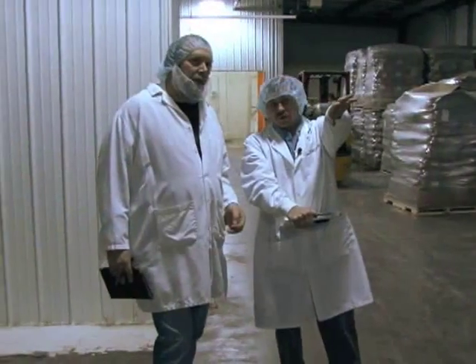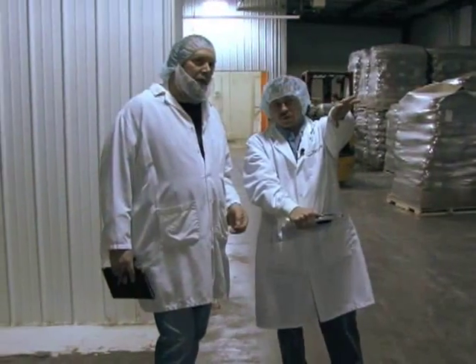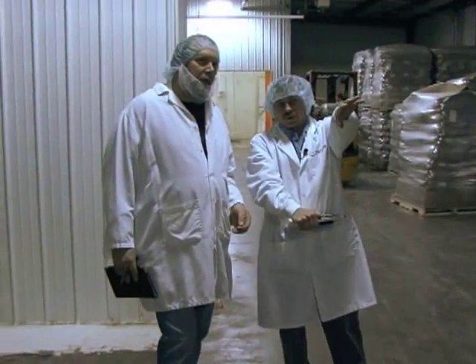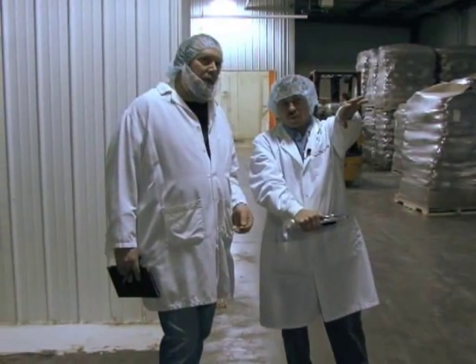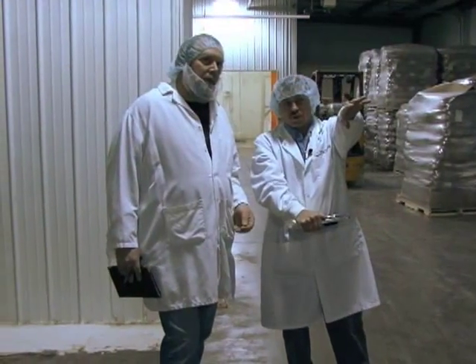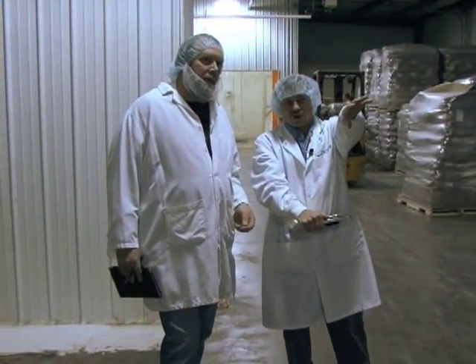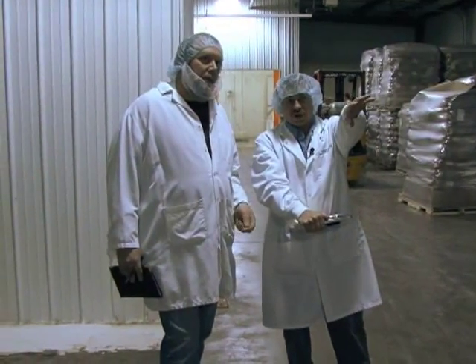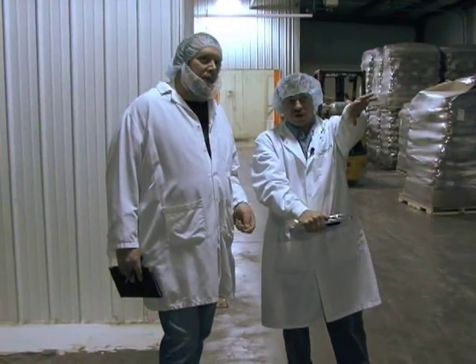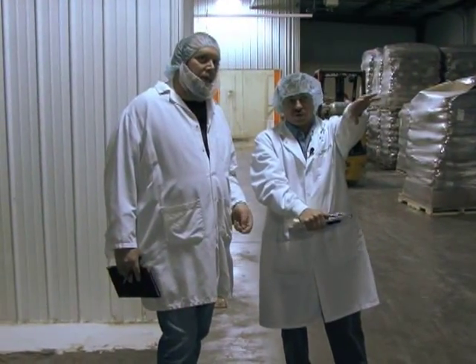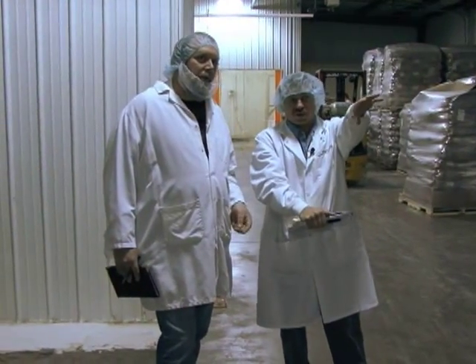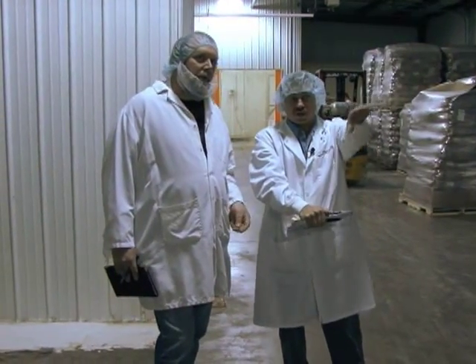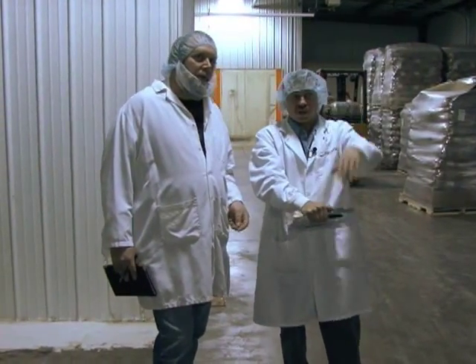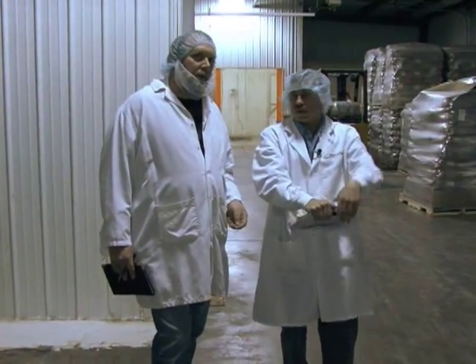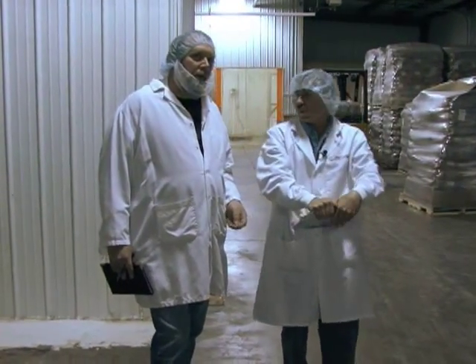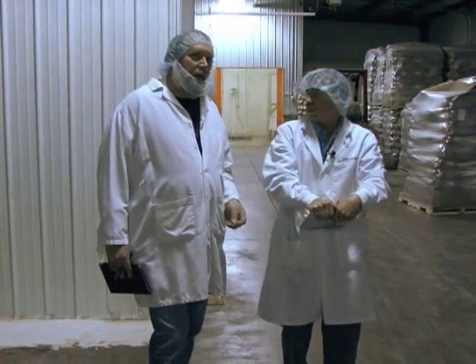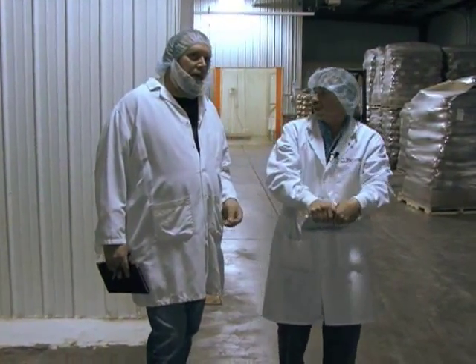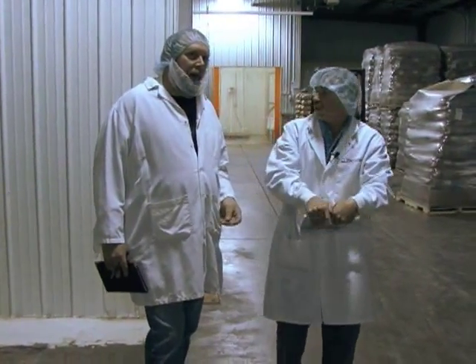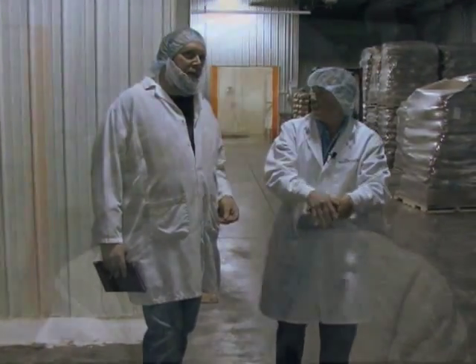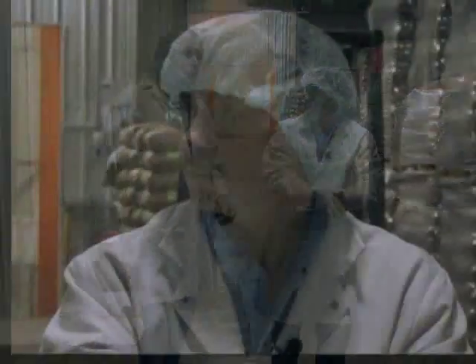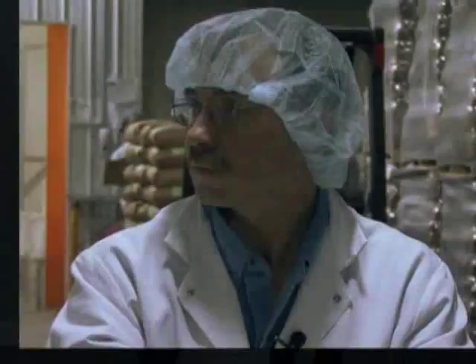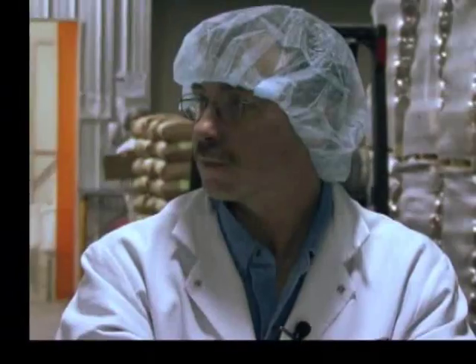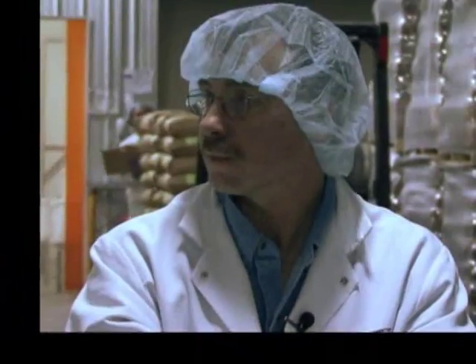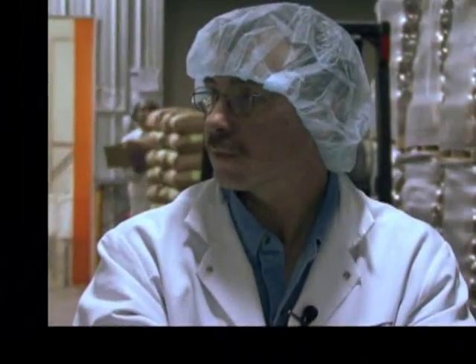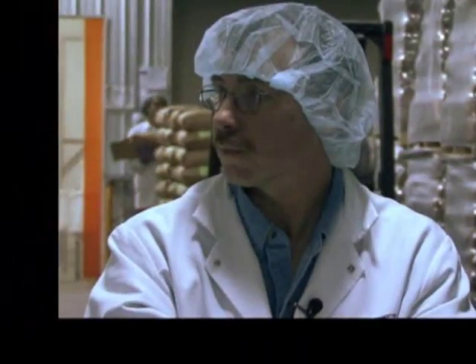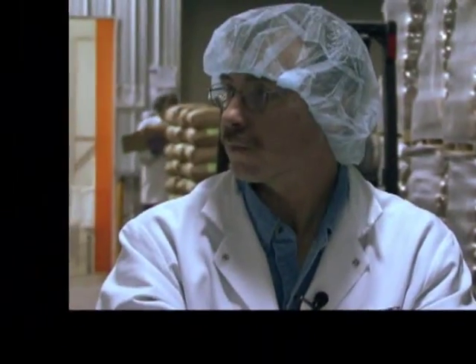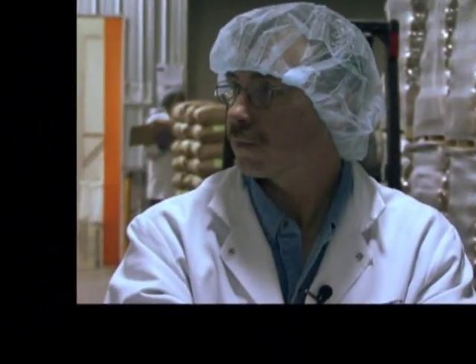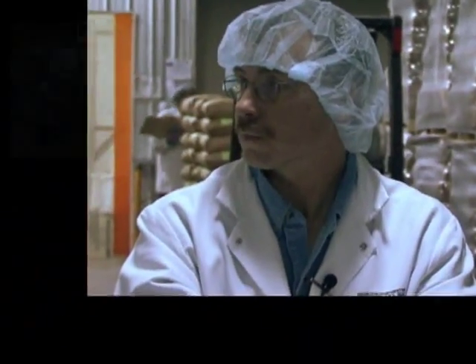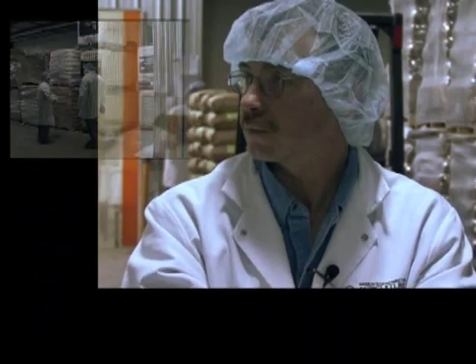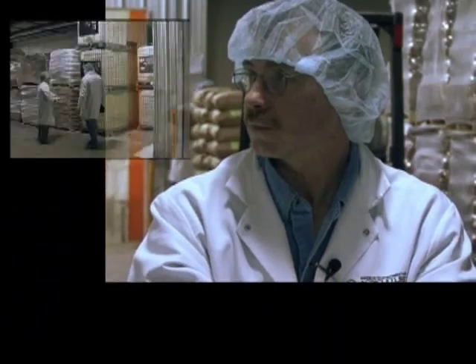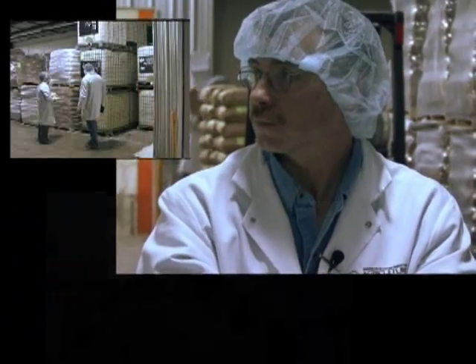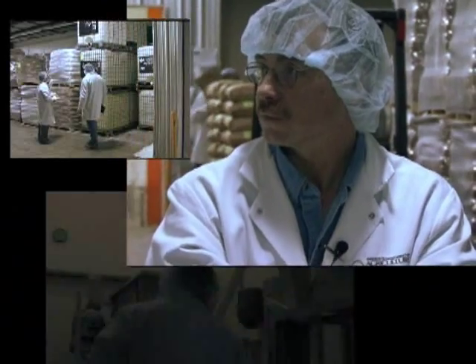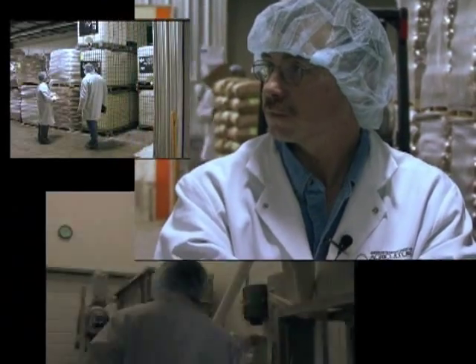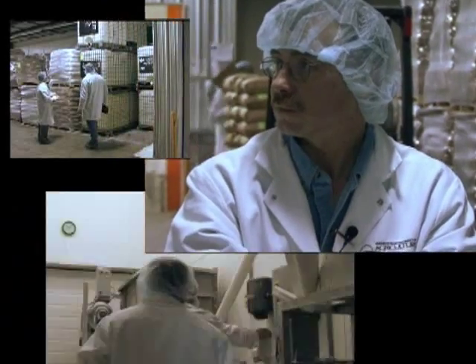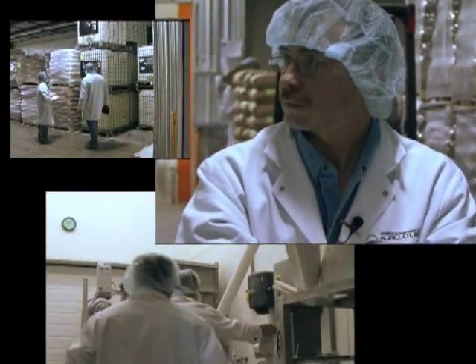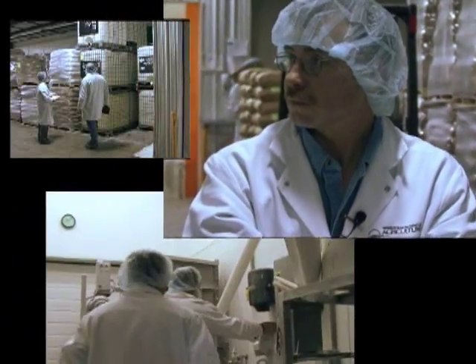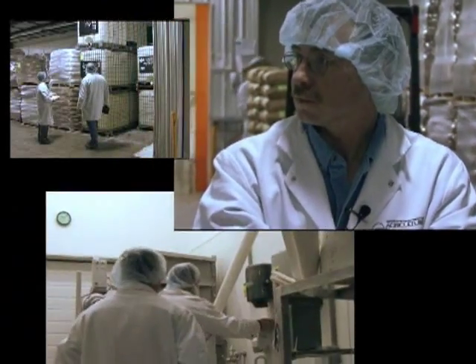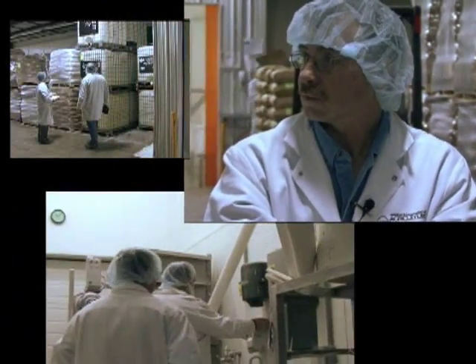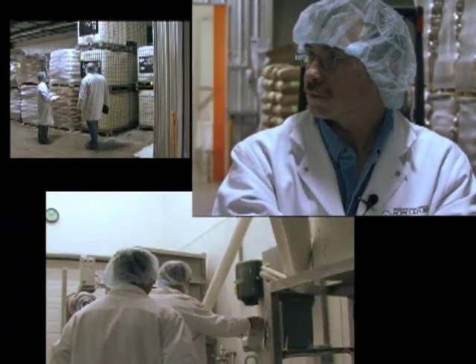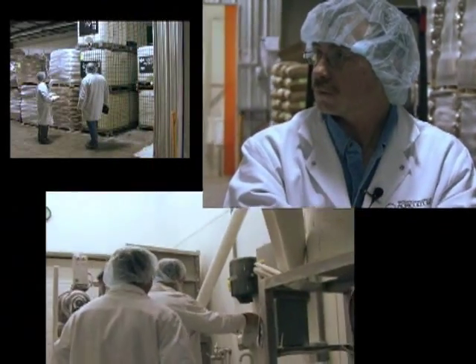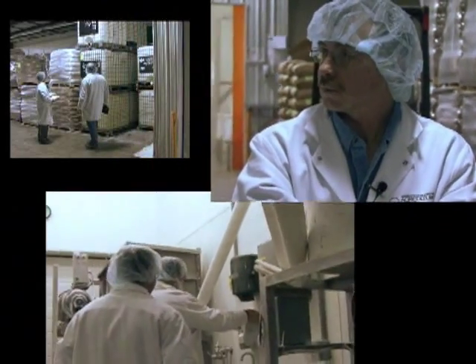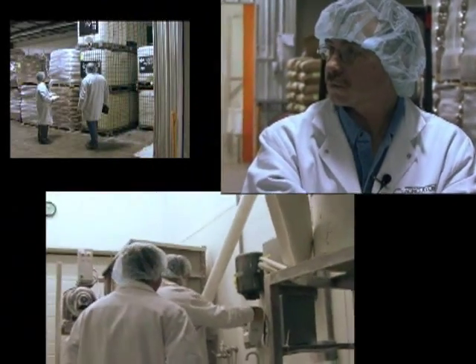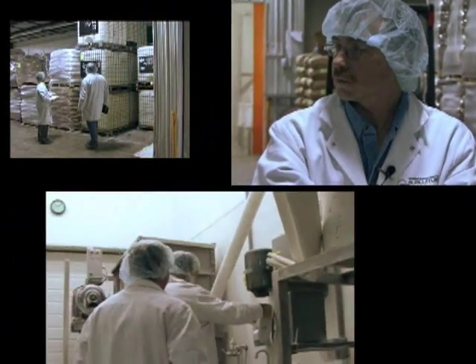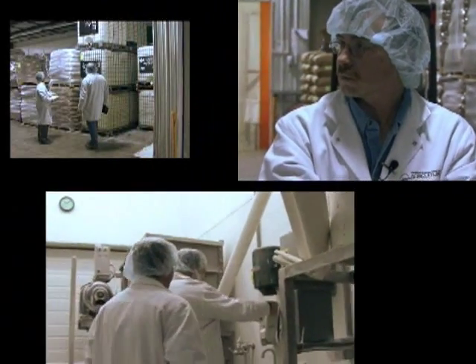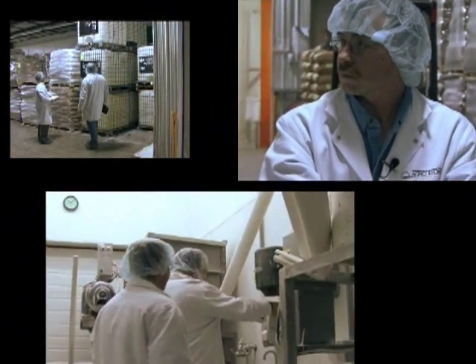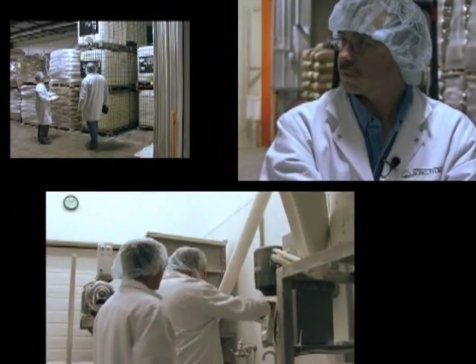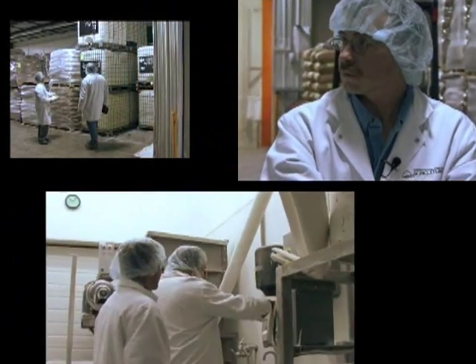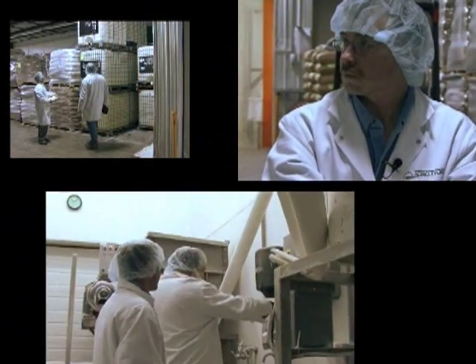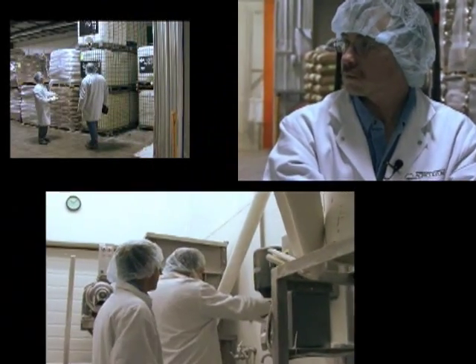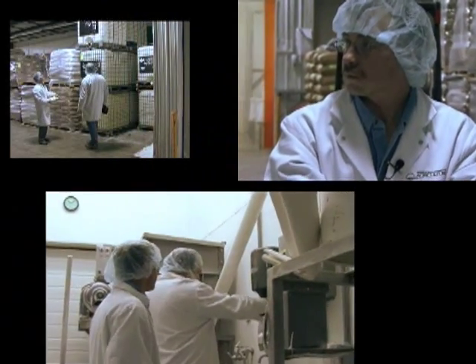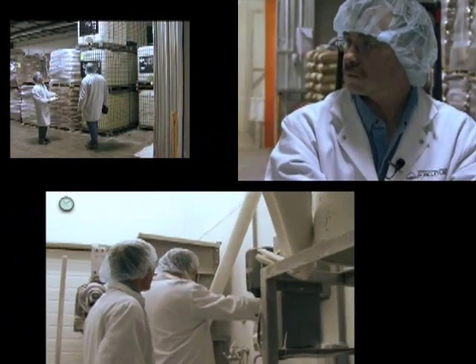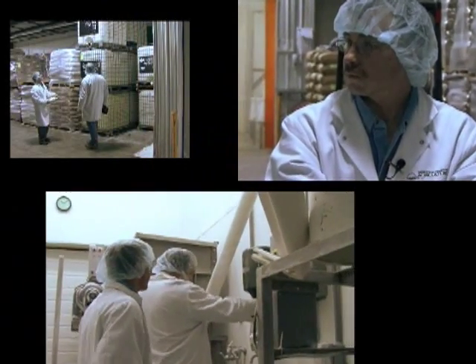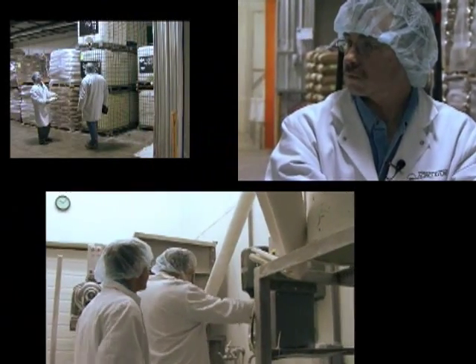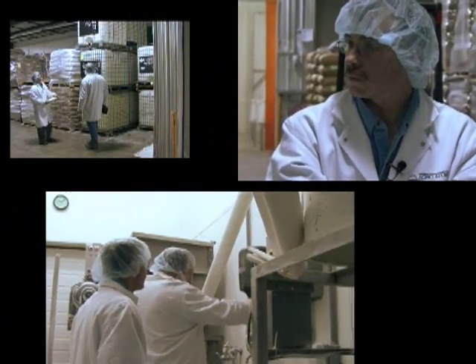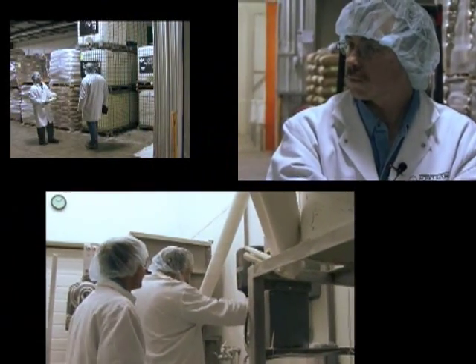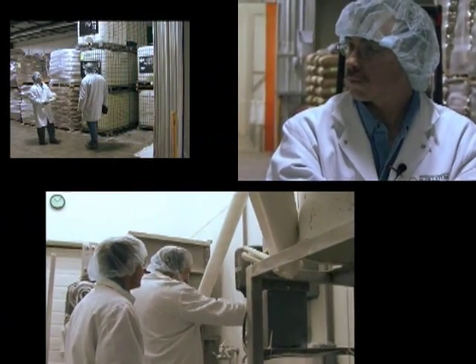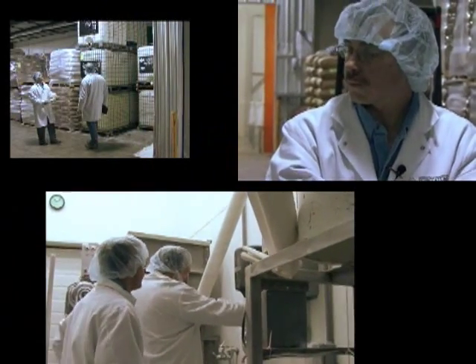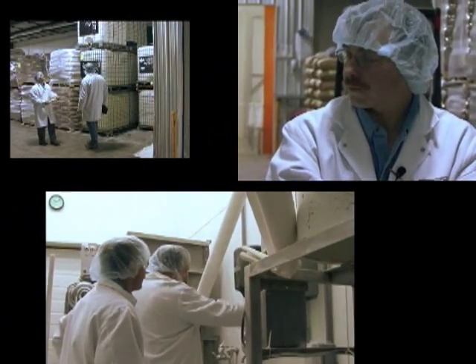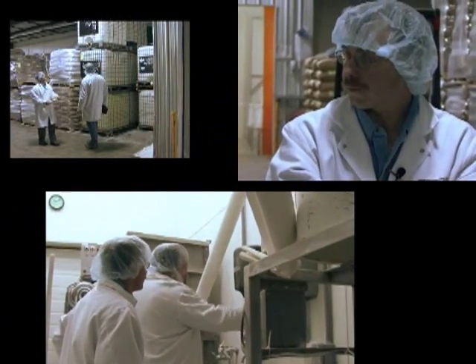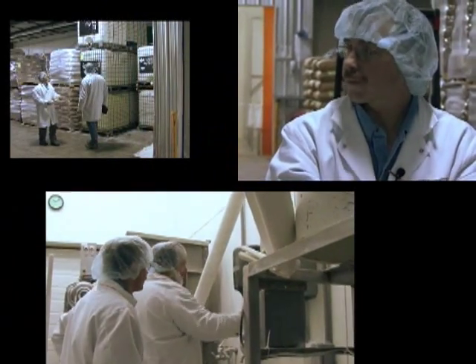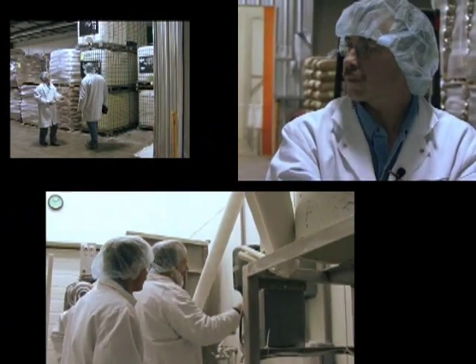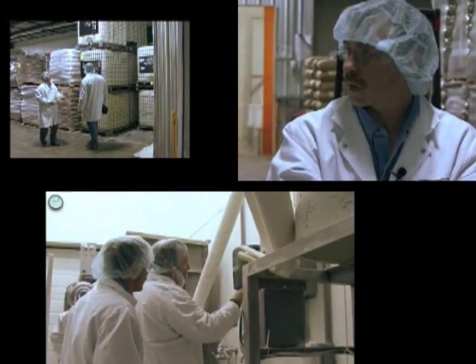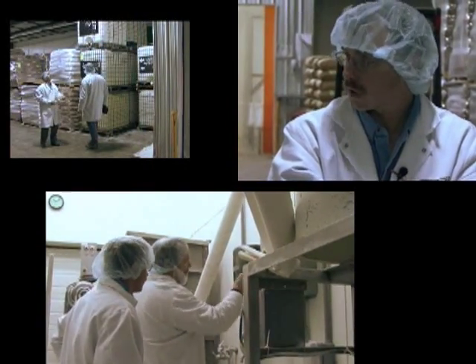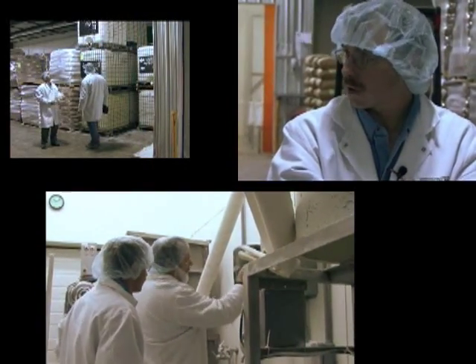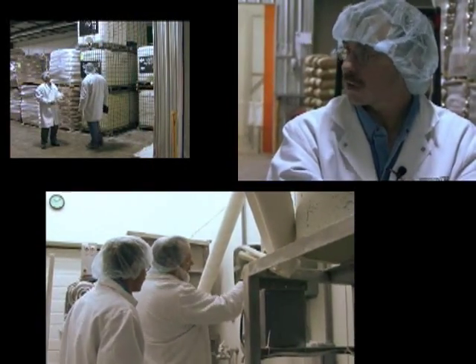But no inspection is the same. Each manufacturer, each store offers a unique situation with a different set of challenges.